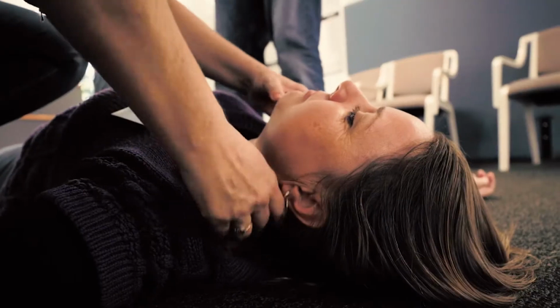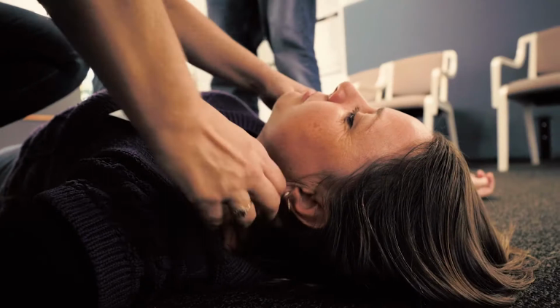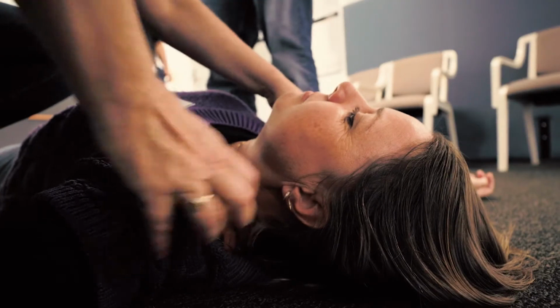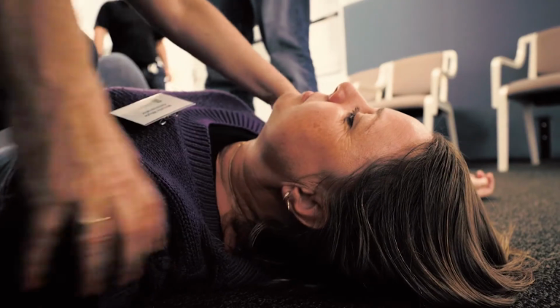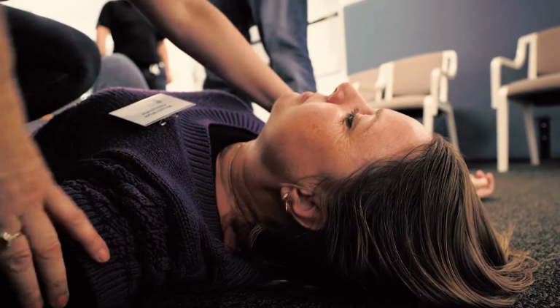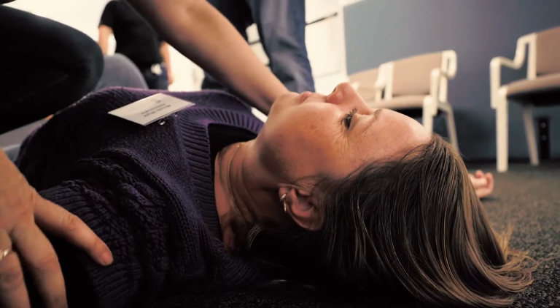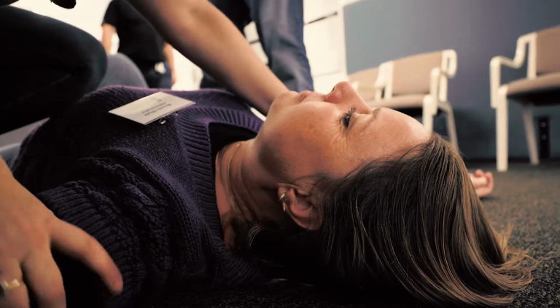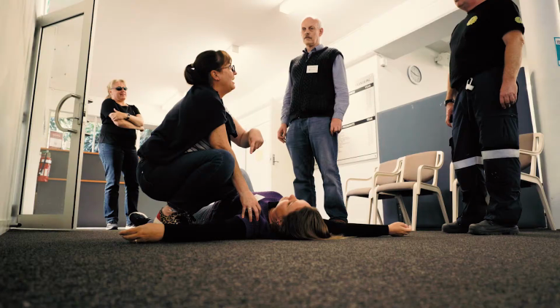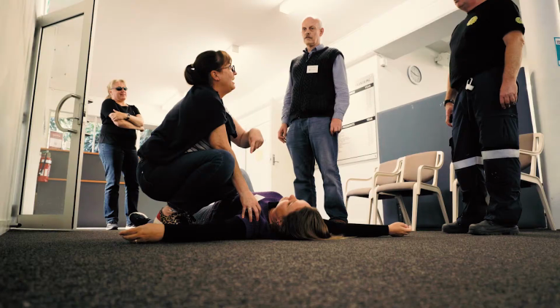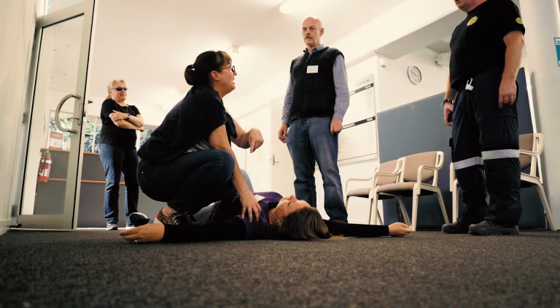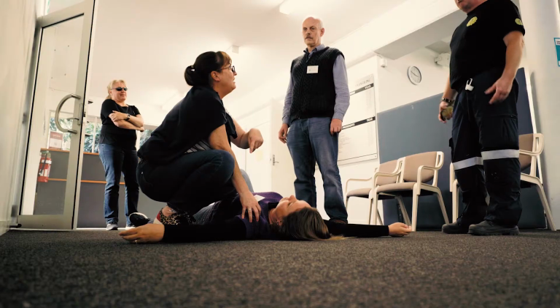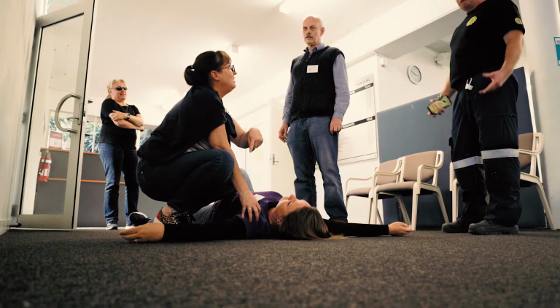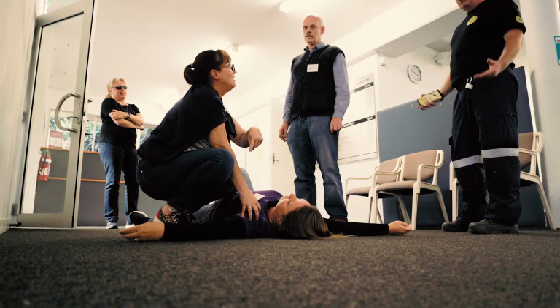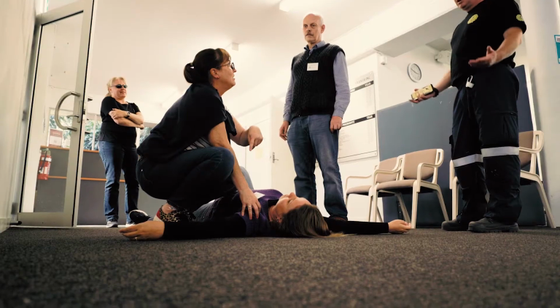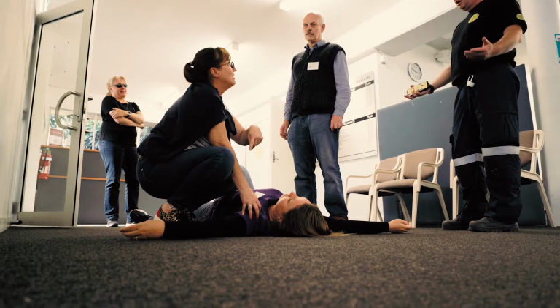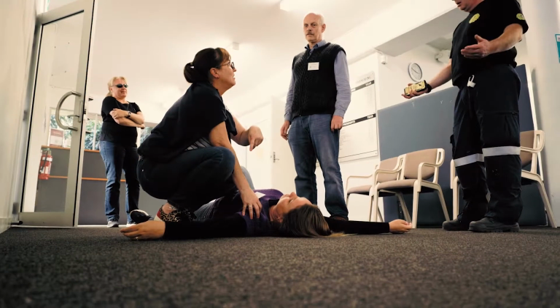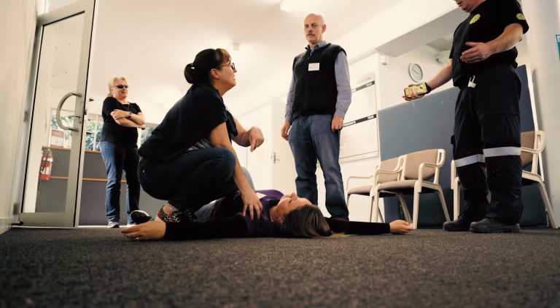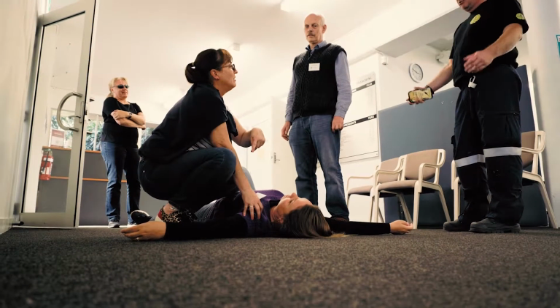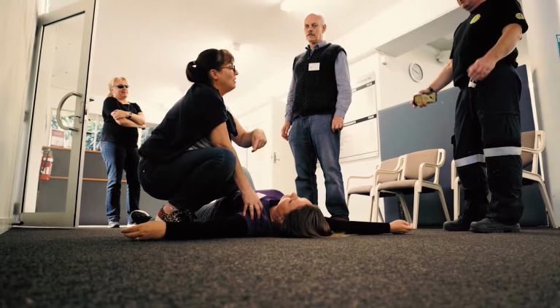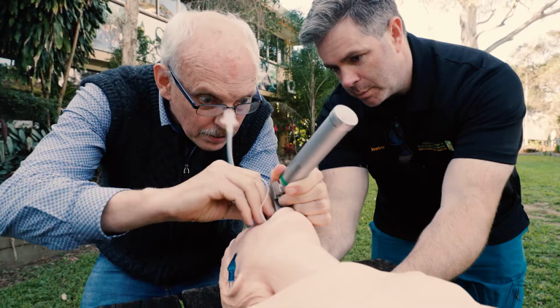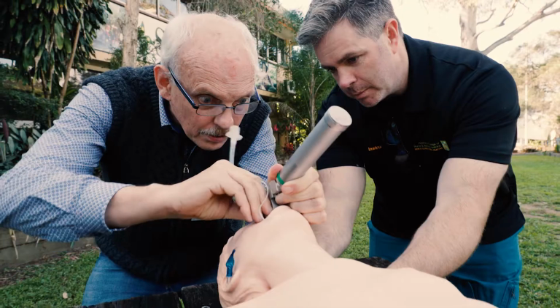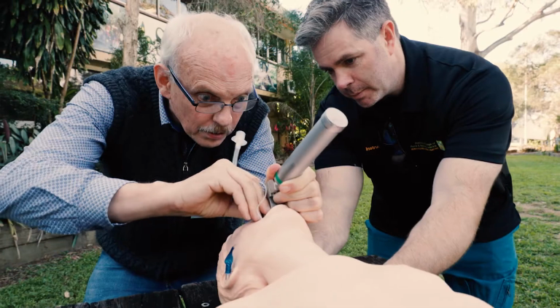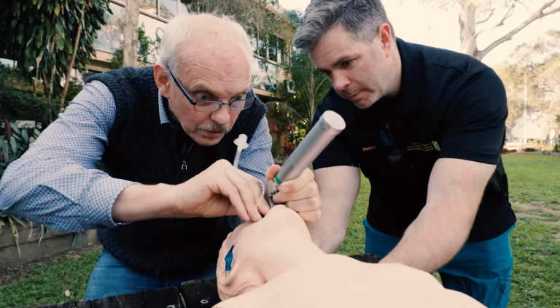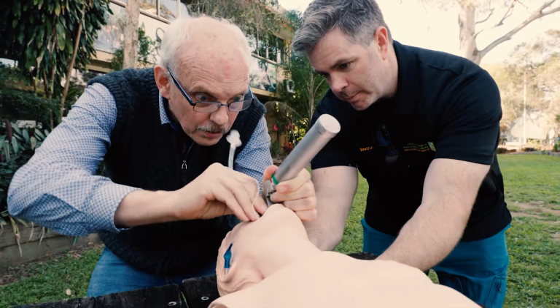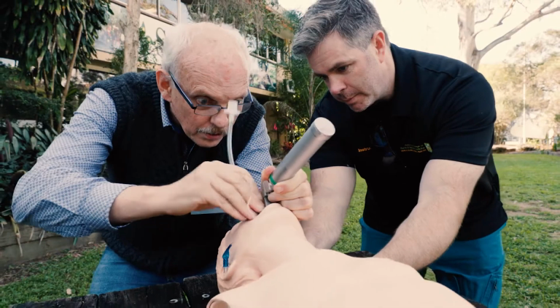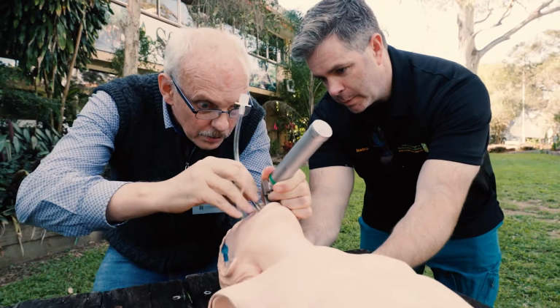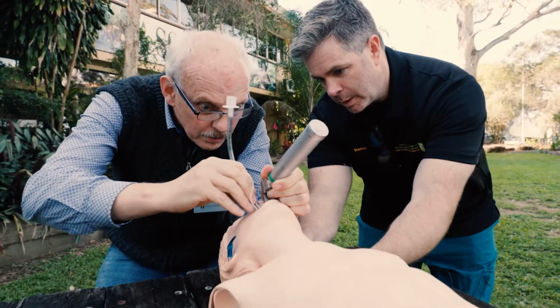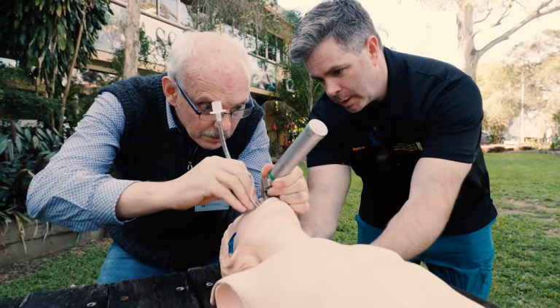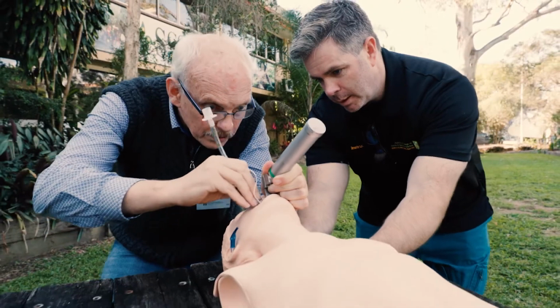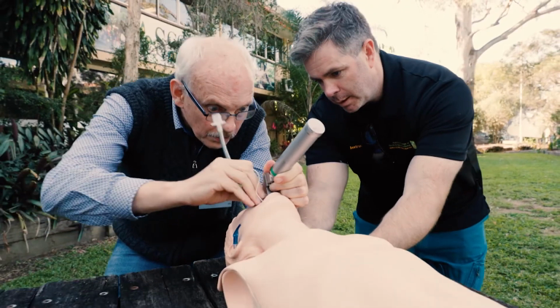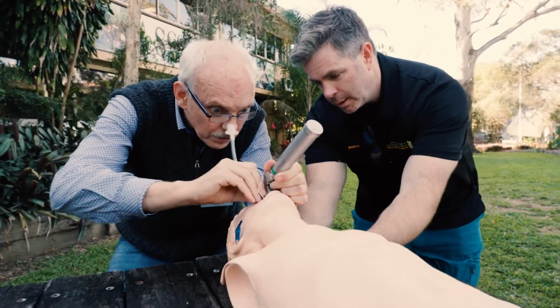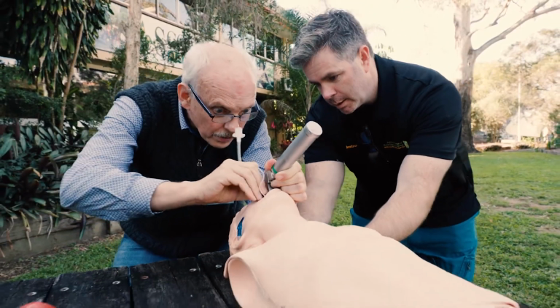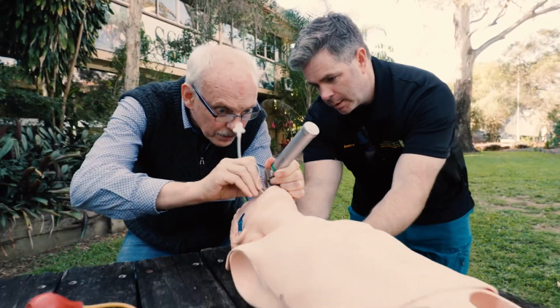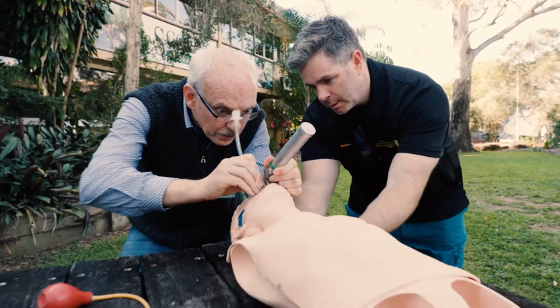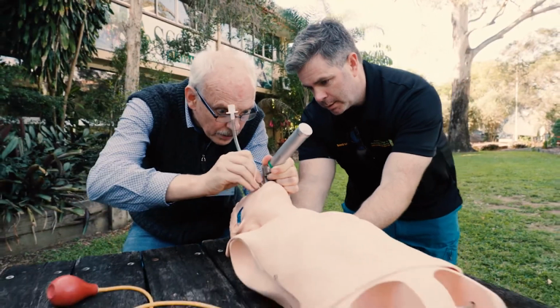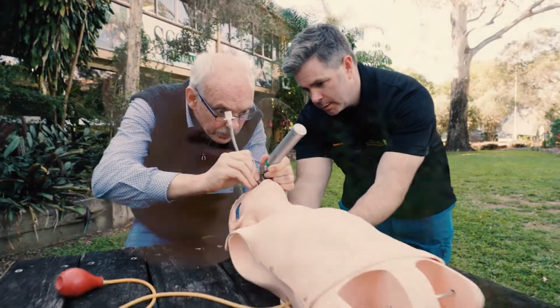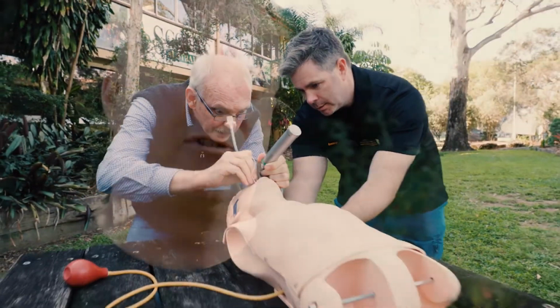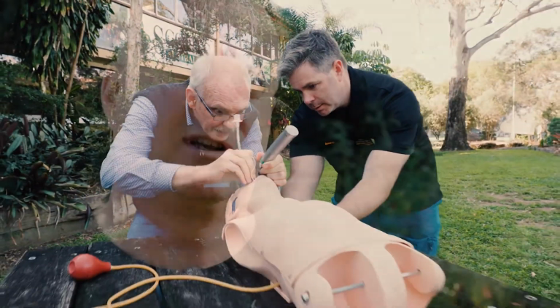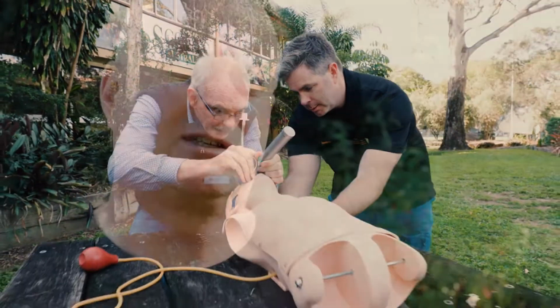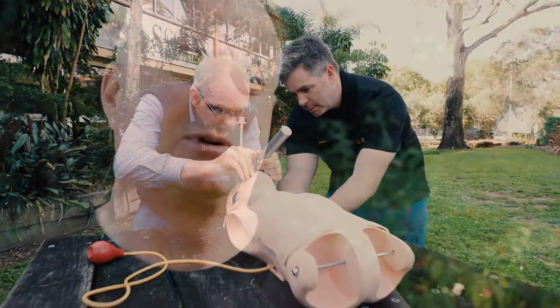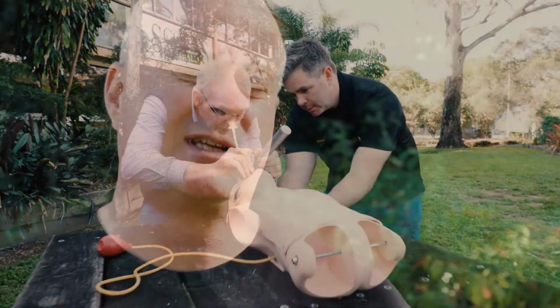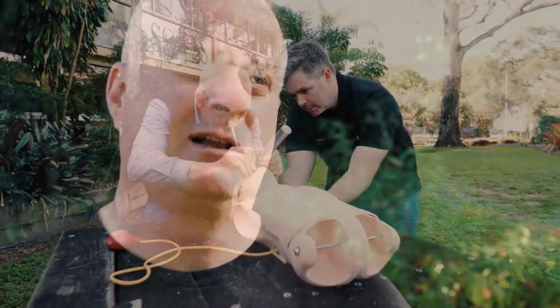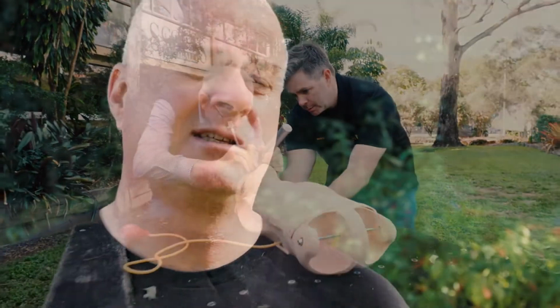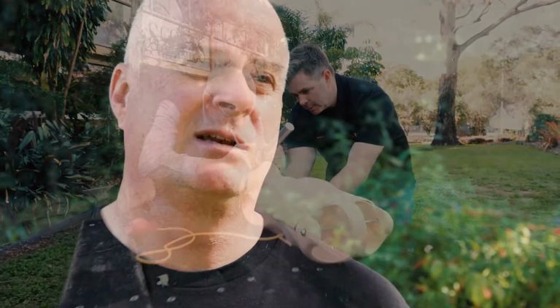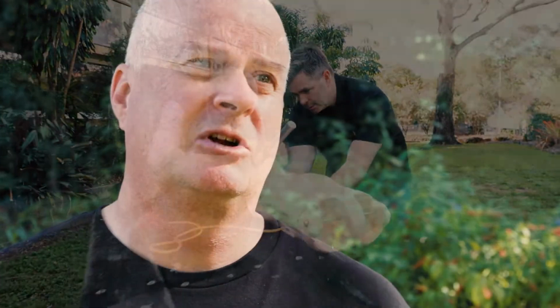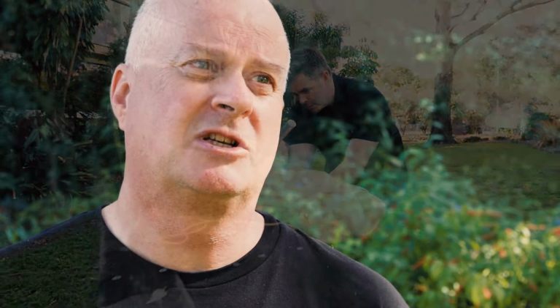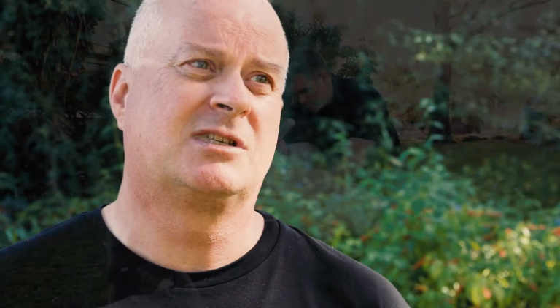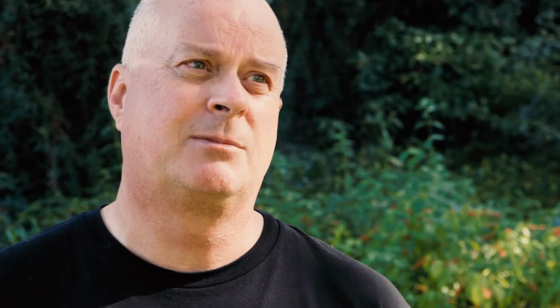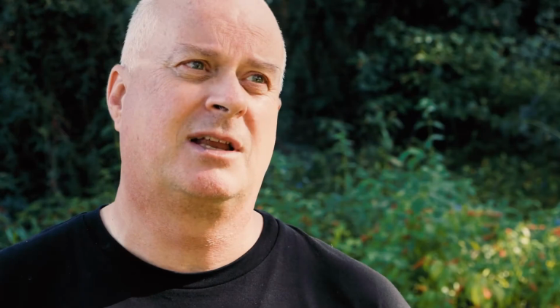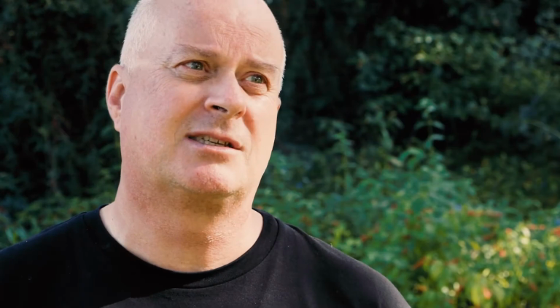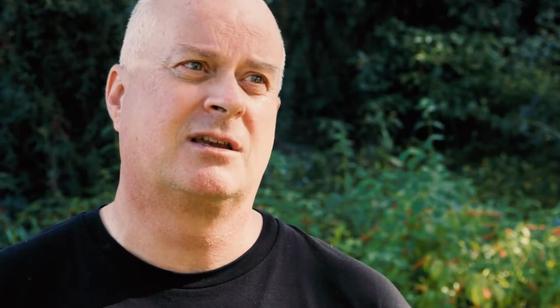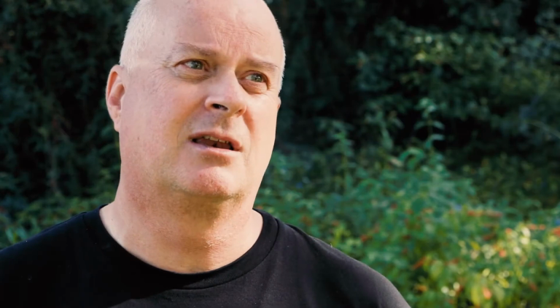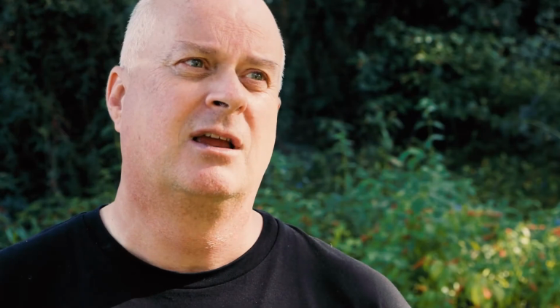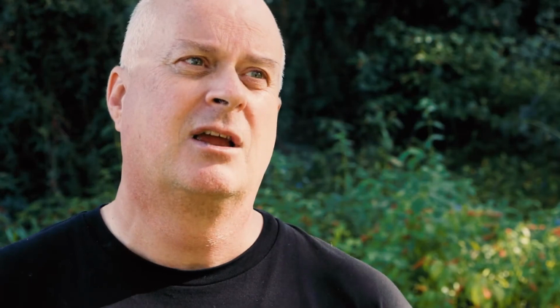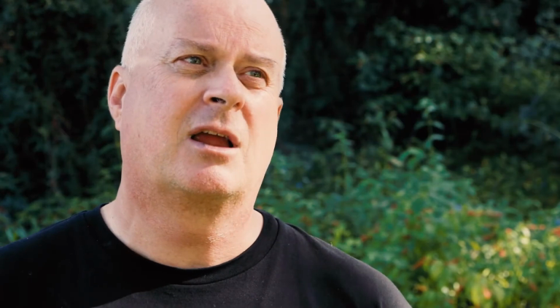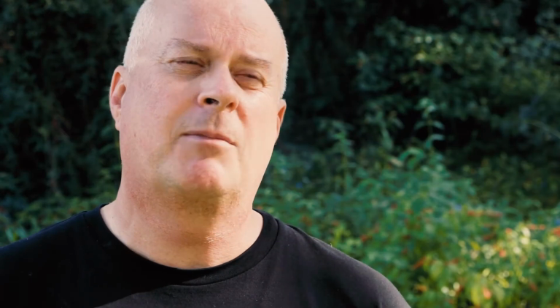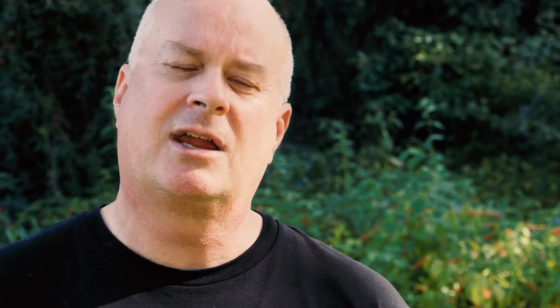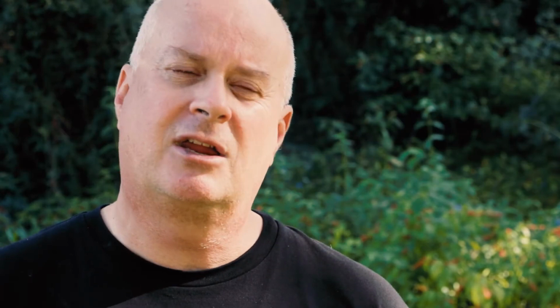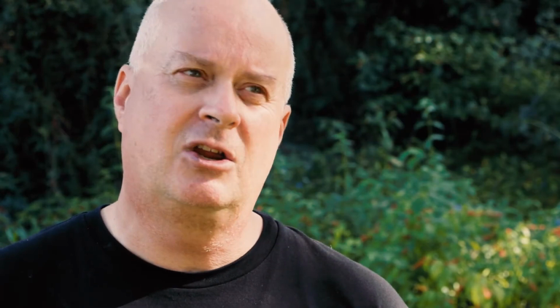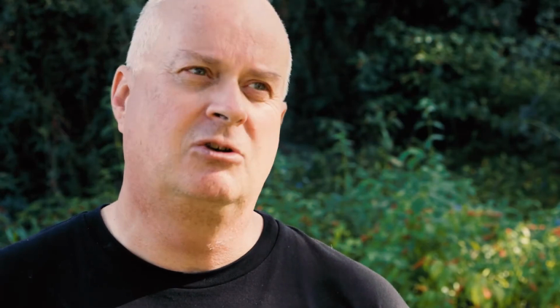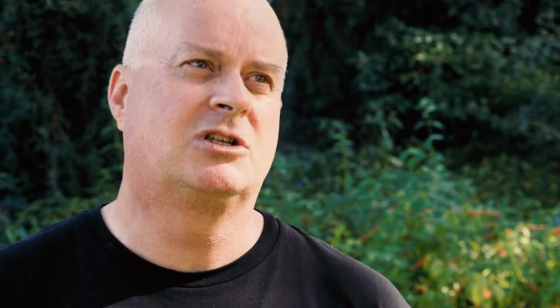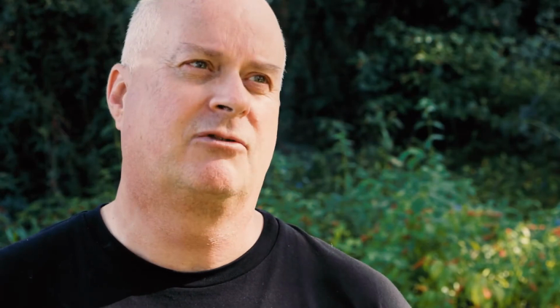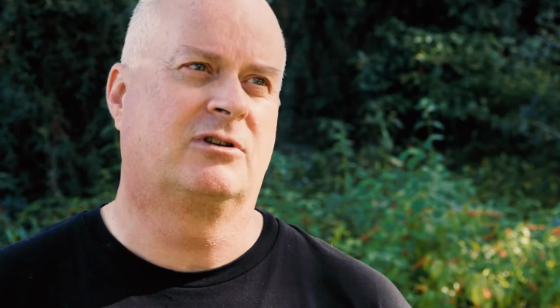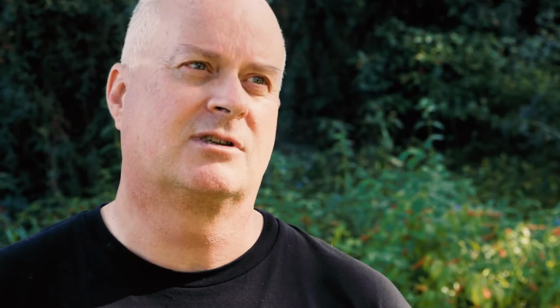We've had bushfires. We've had floods. We're going to face disasters in the future. And having rural generalists with skills in emergency medicine can make a huge difference.